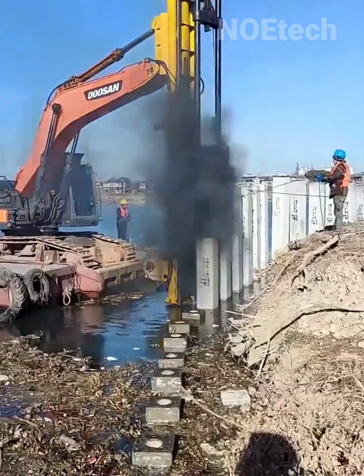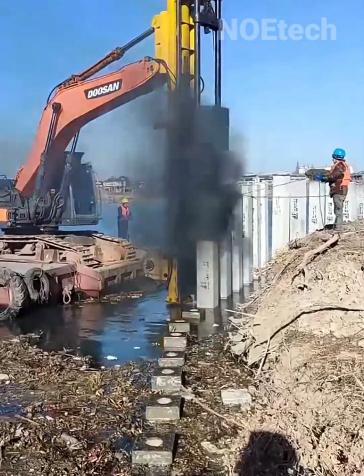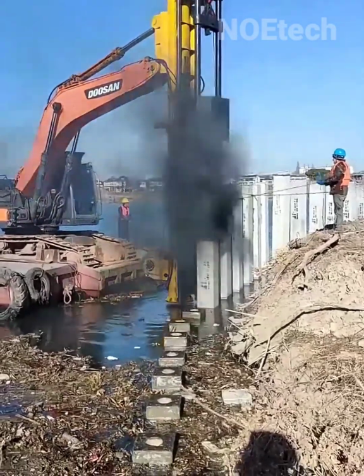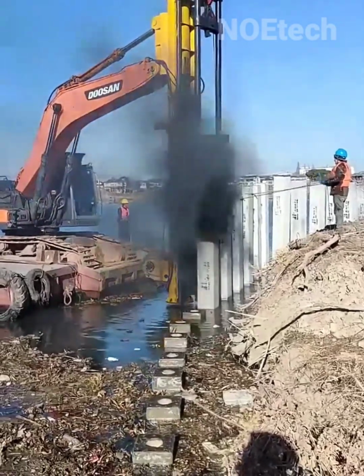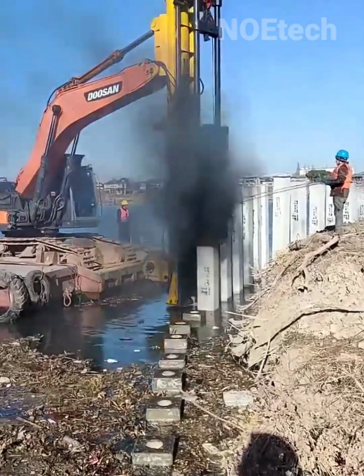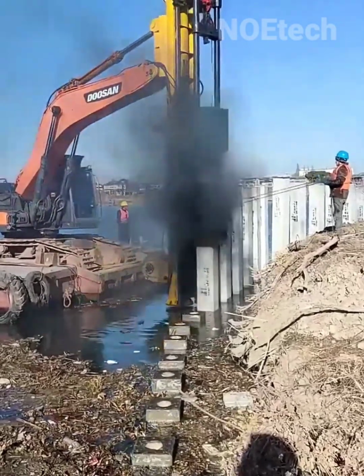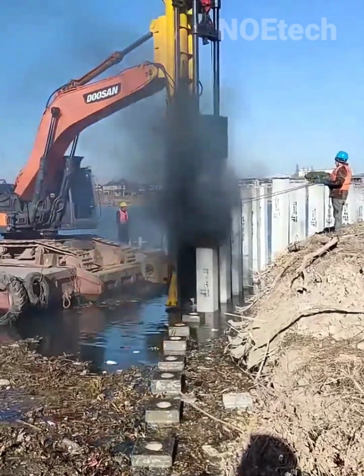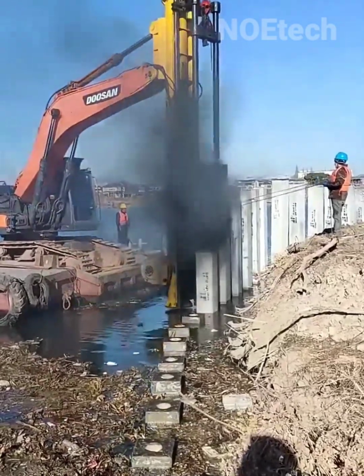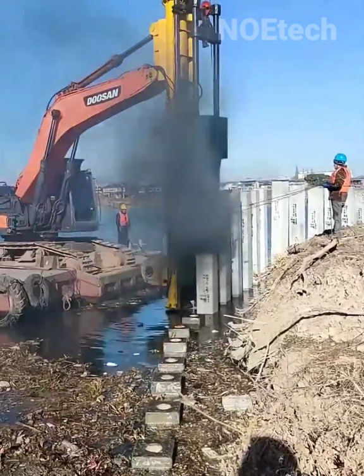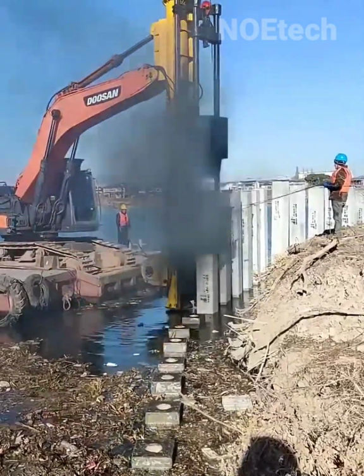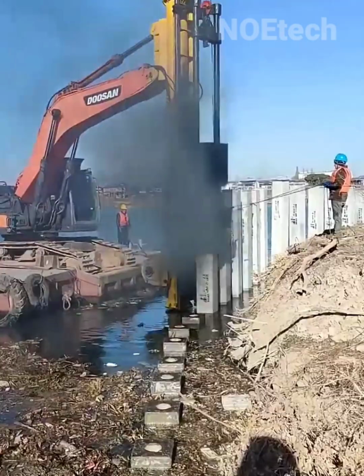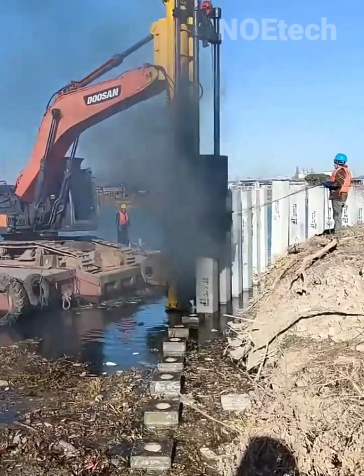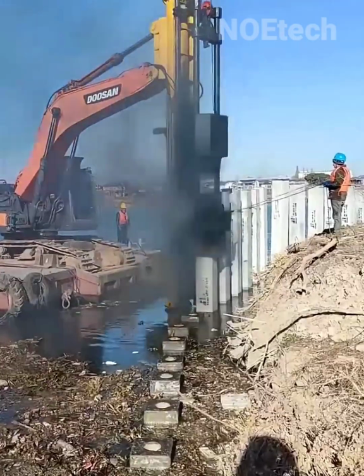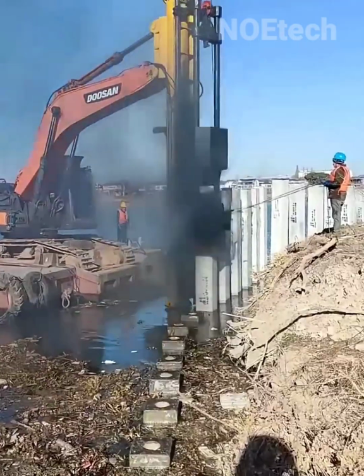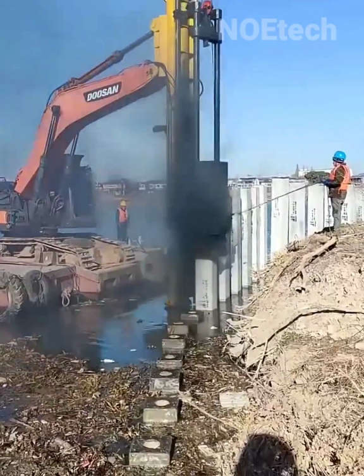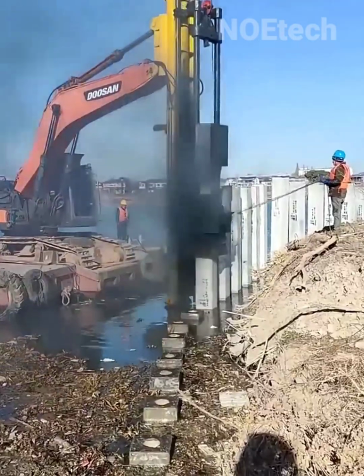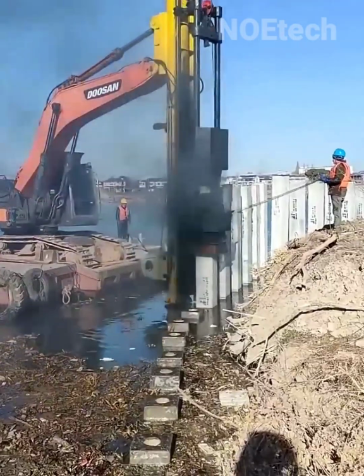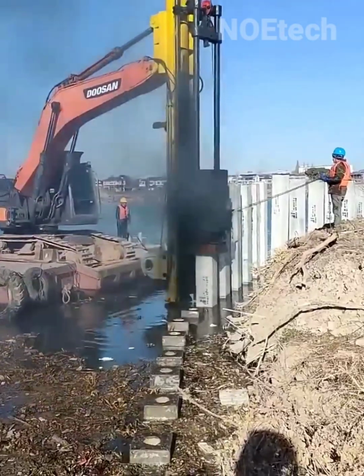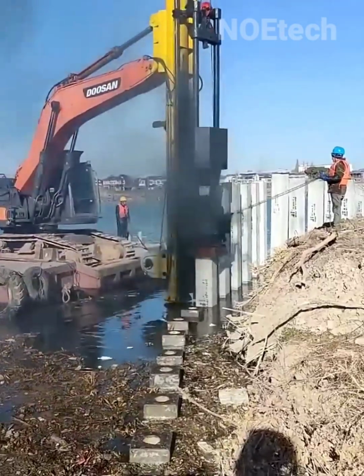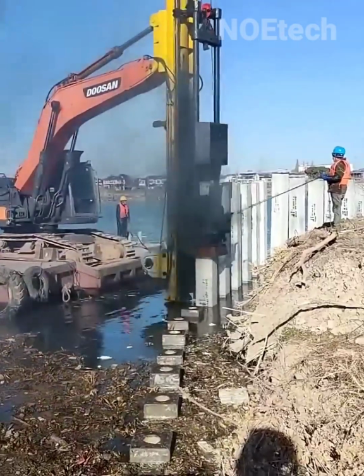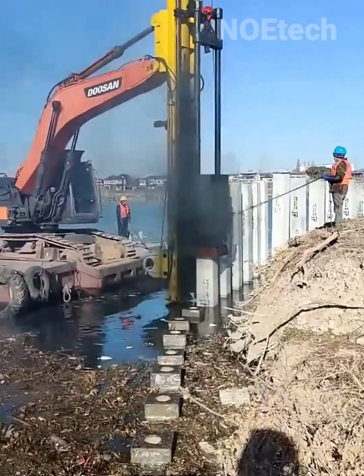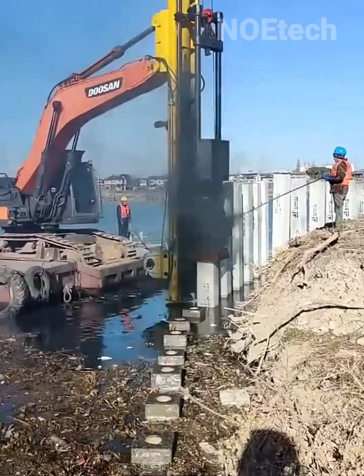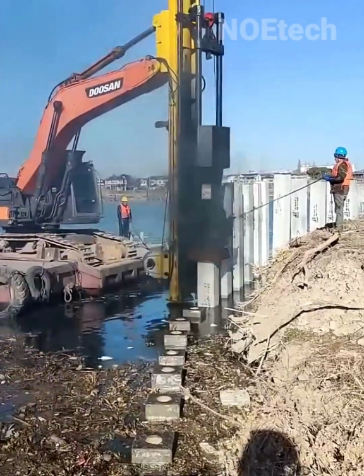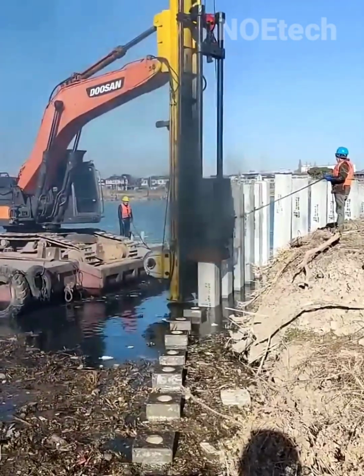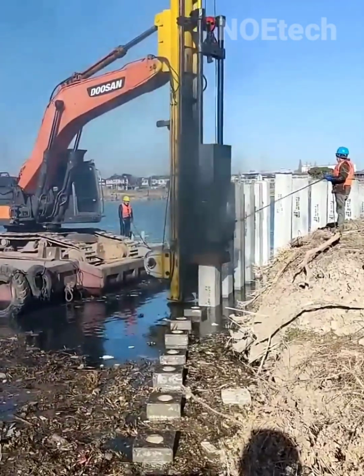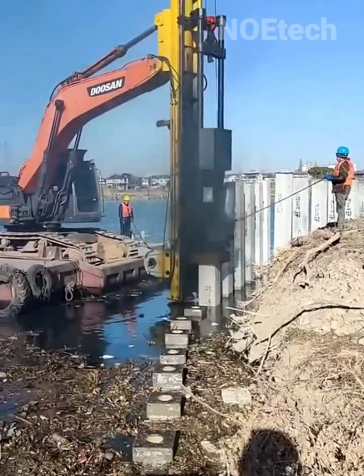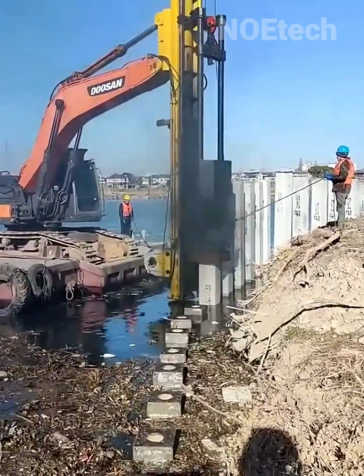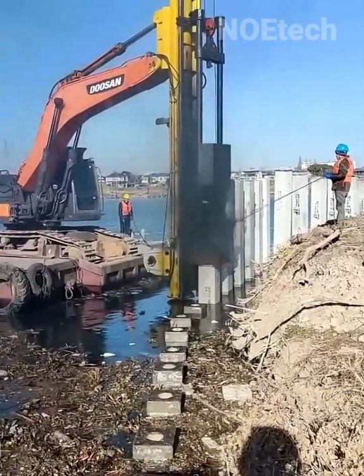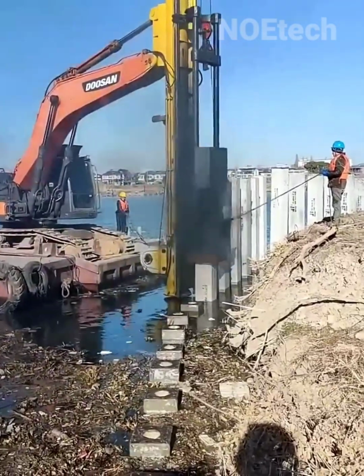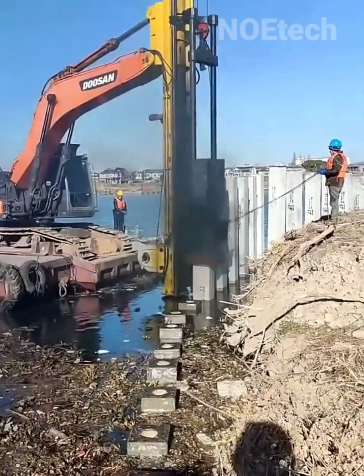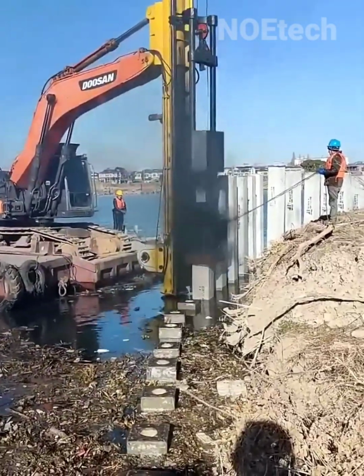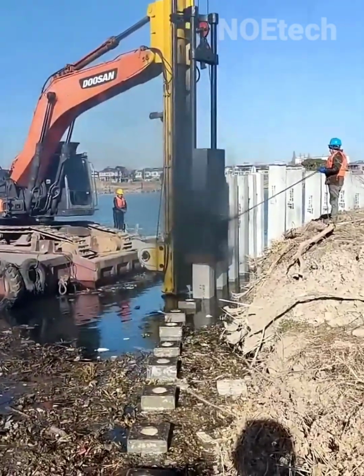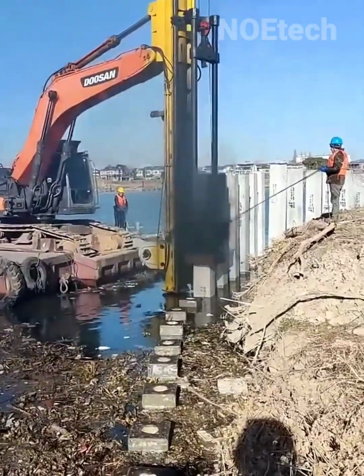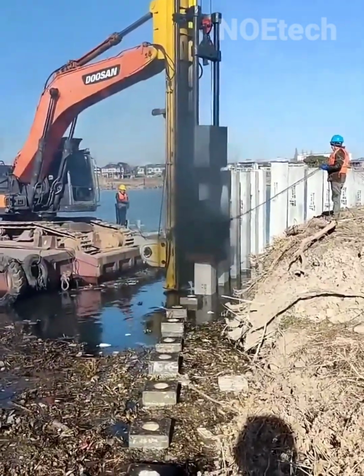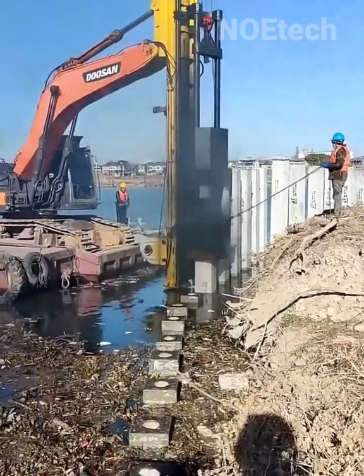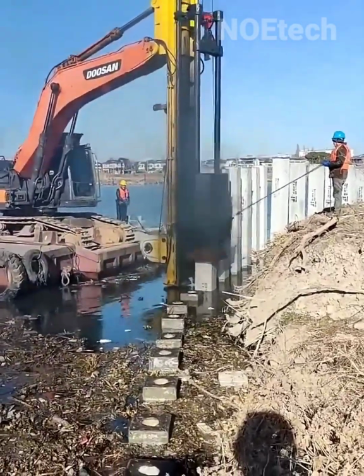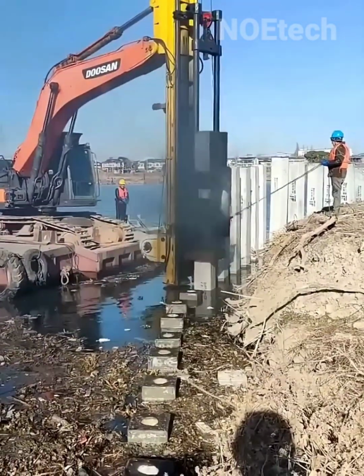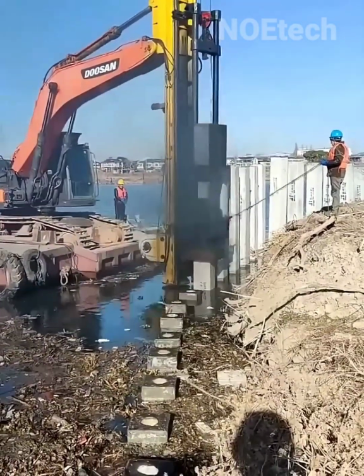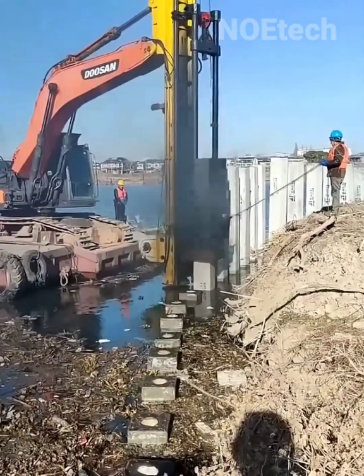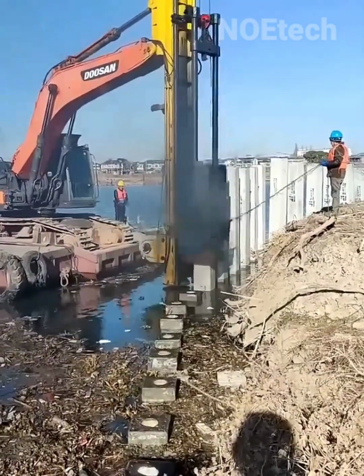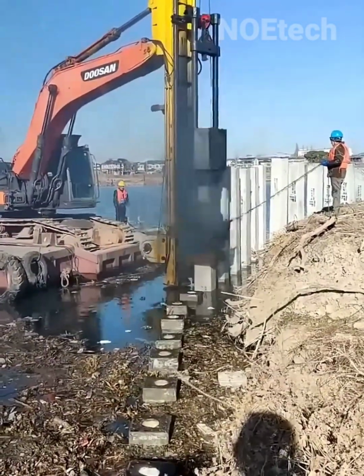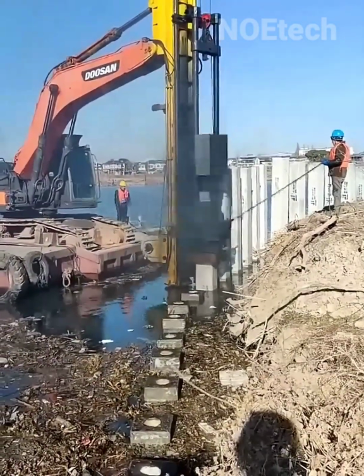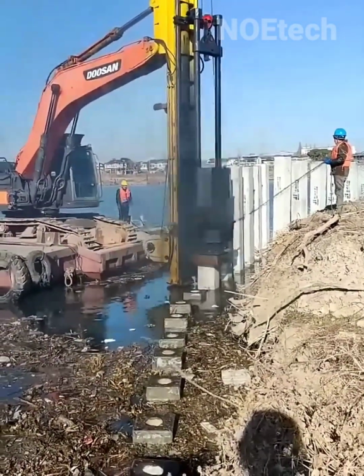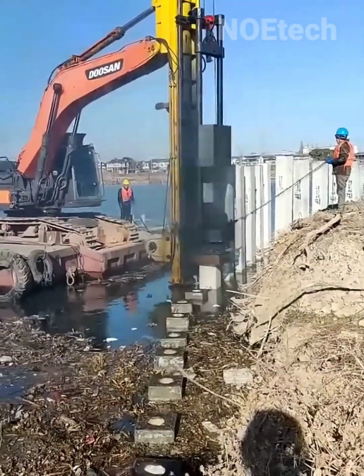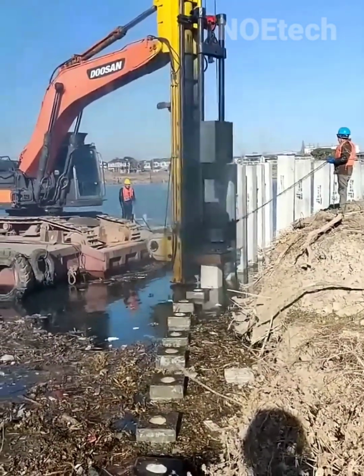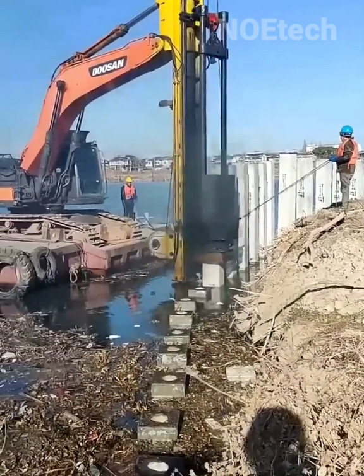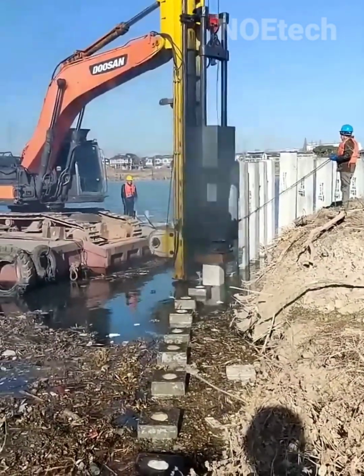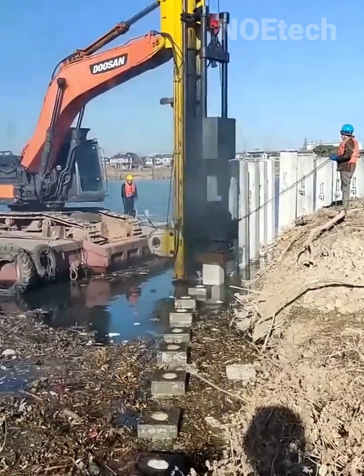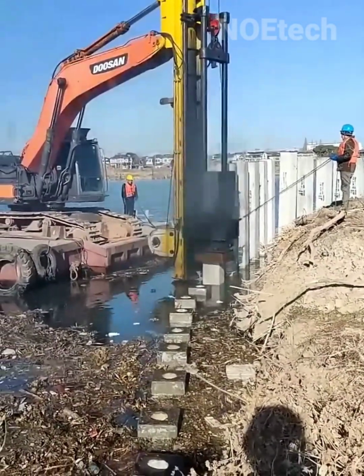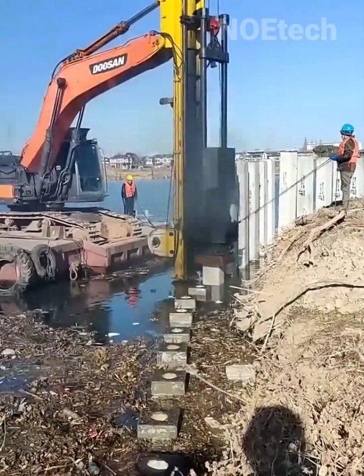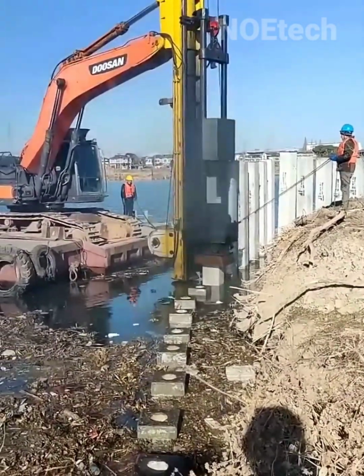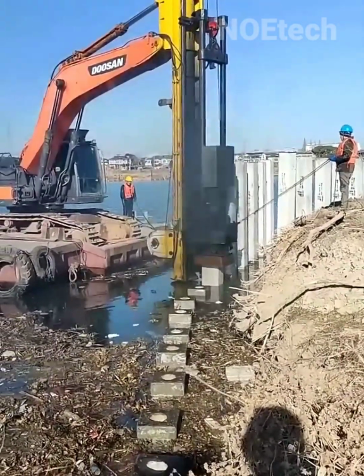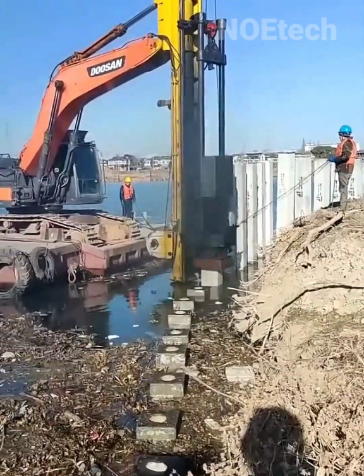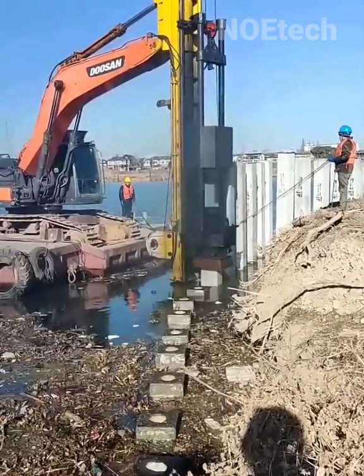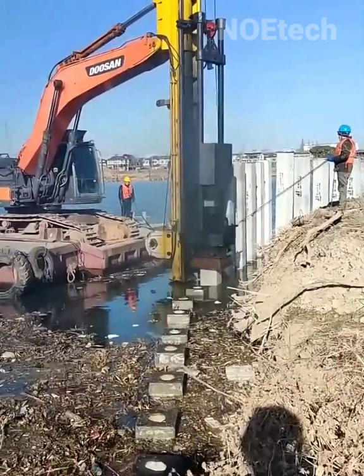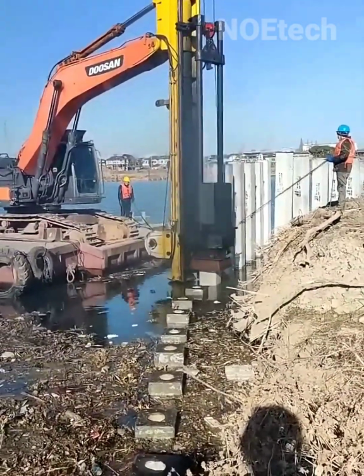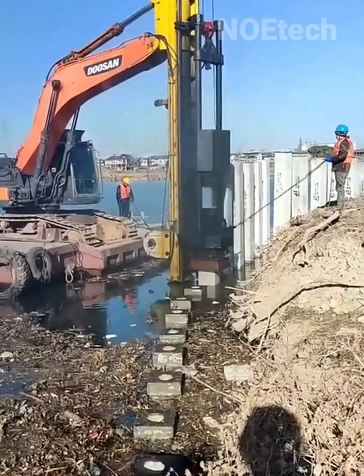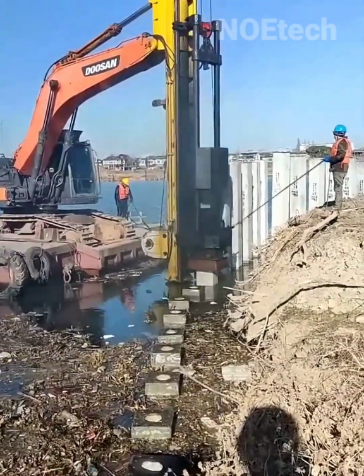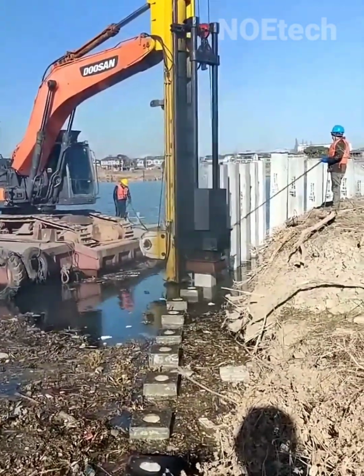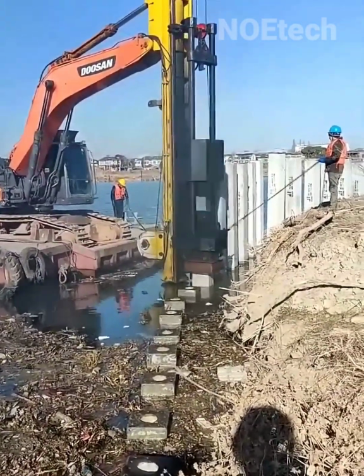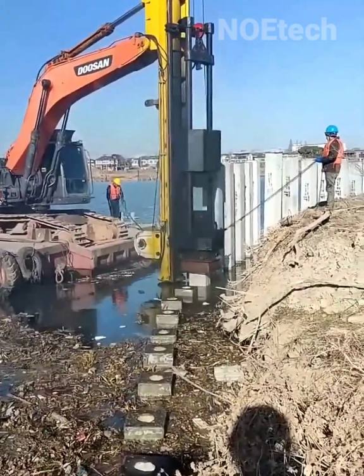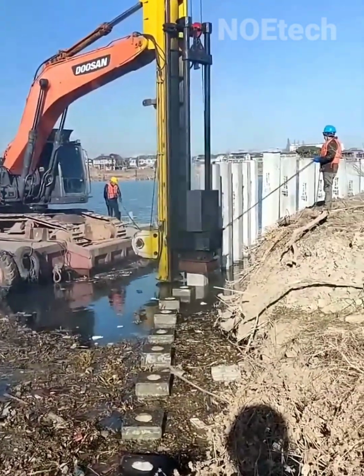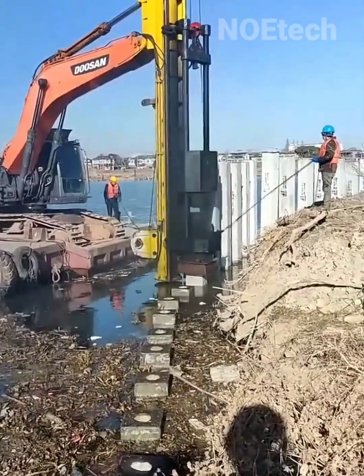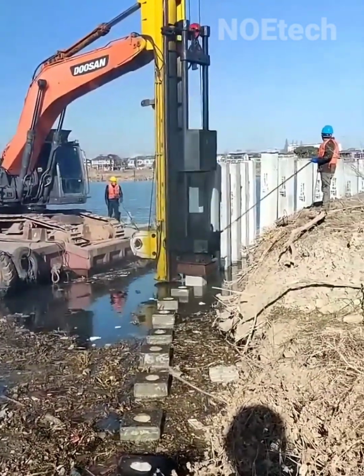Sticking a concrete pole into the beach bed becomes effortless with a cool device — like sticking candles on your birthday cake.